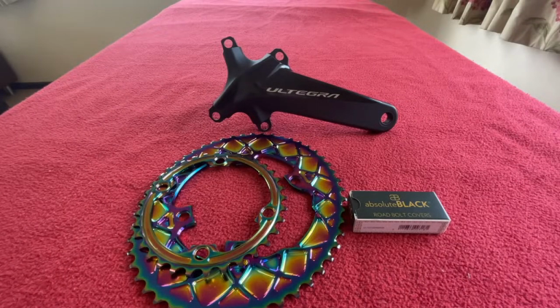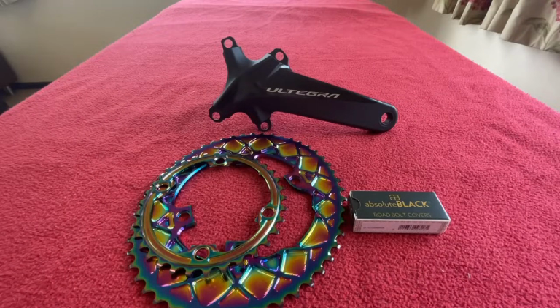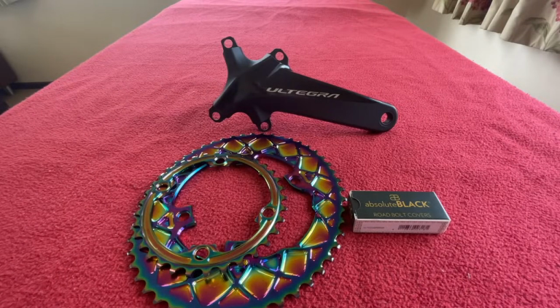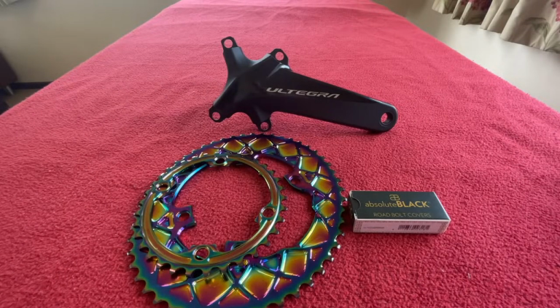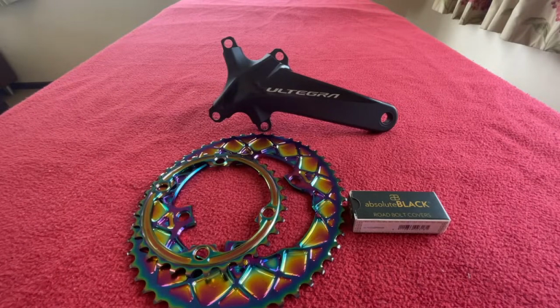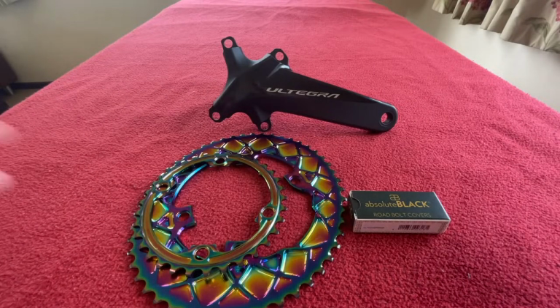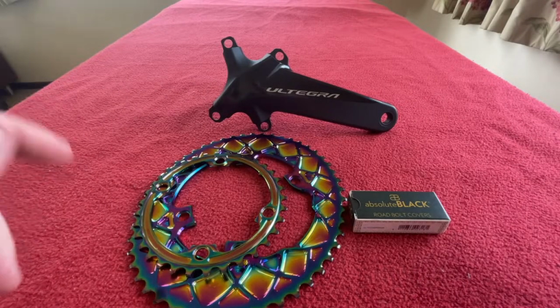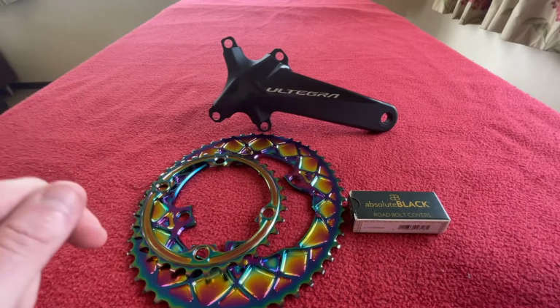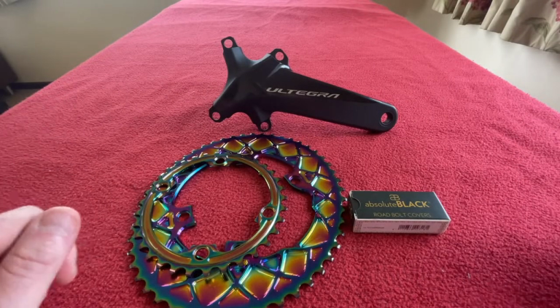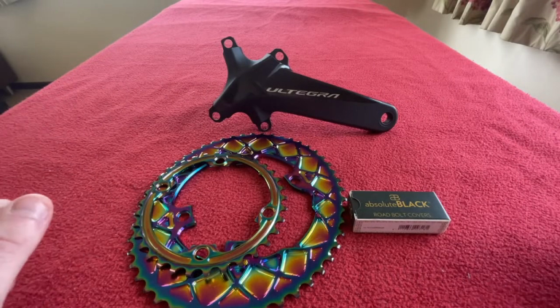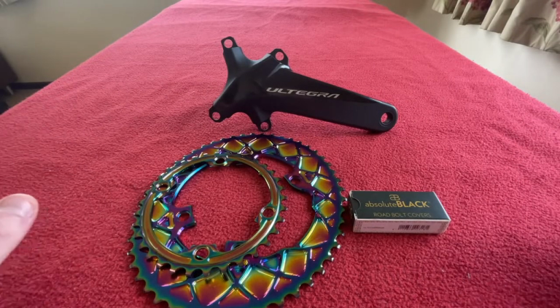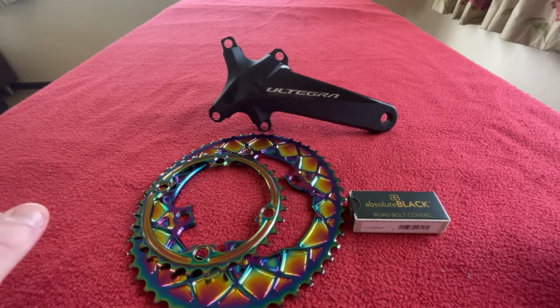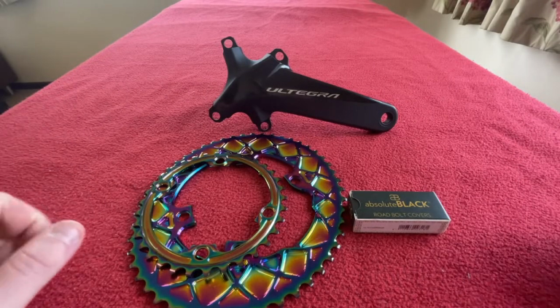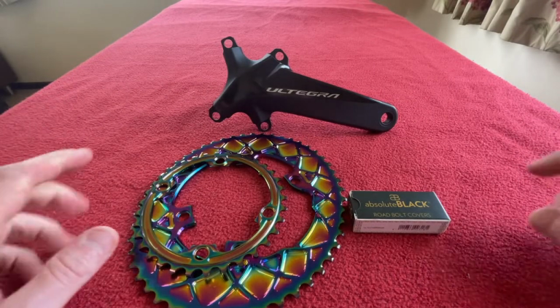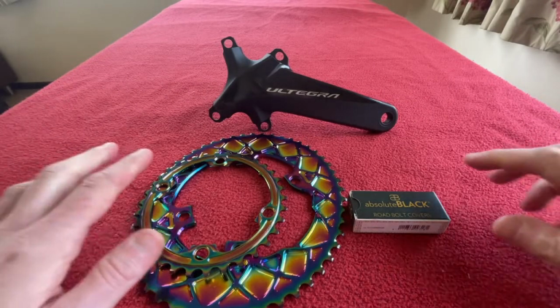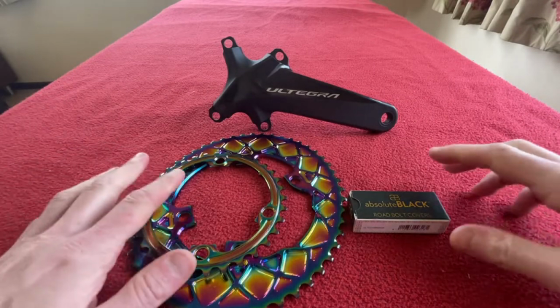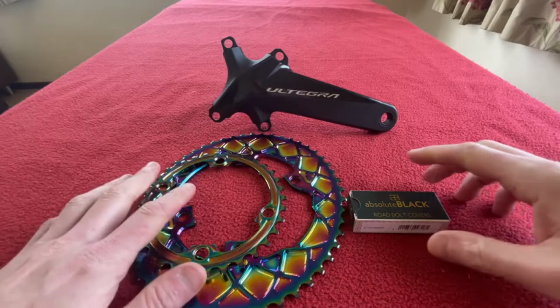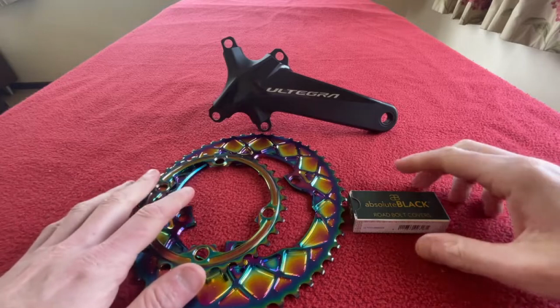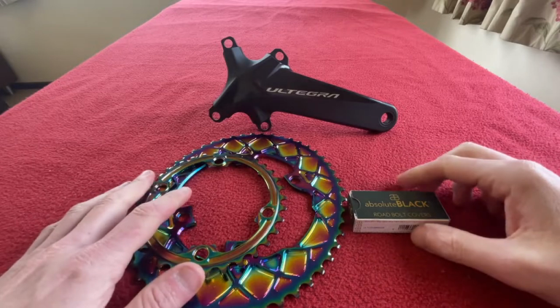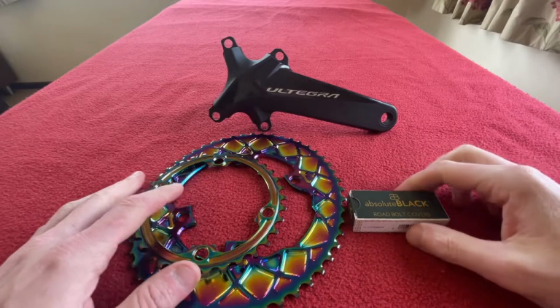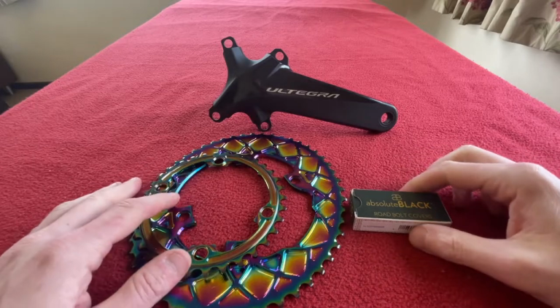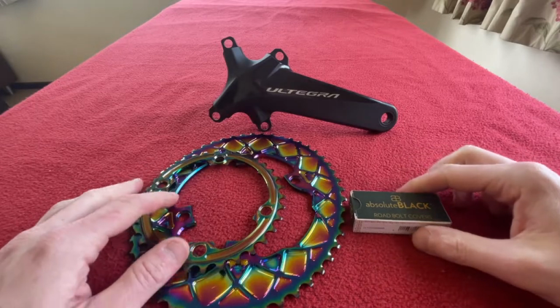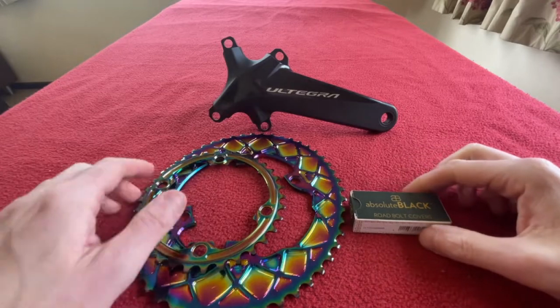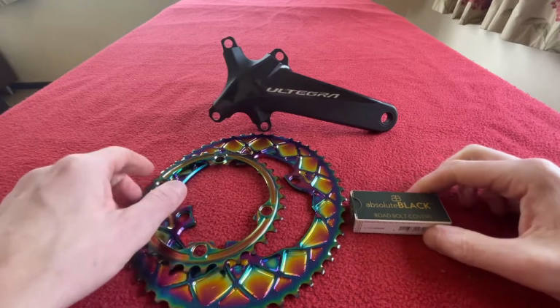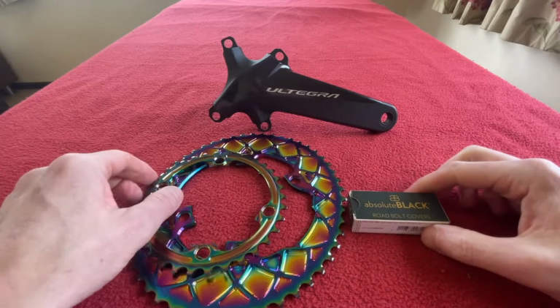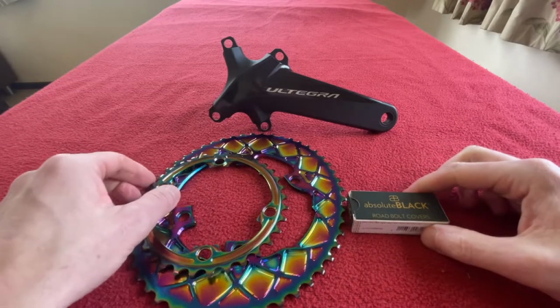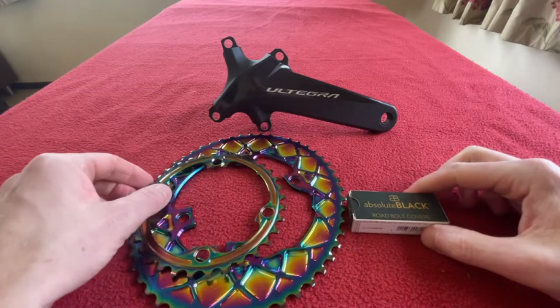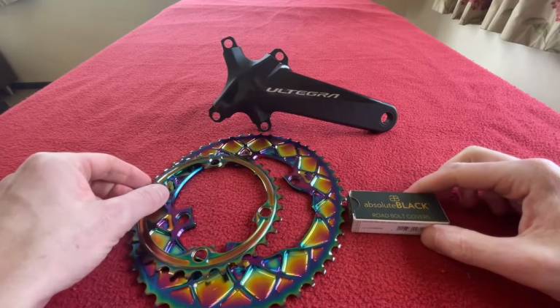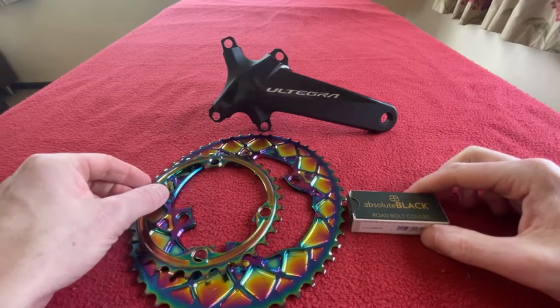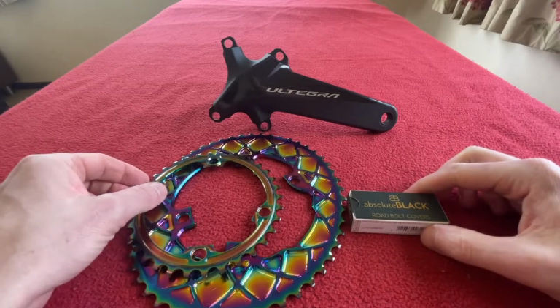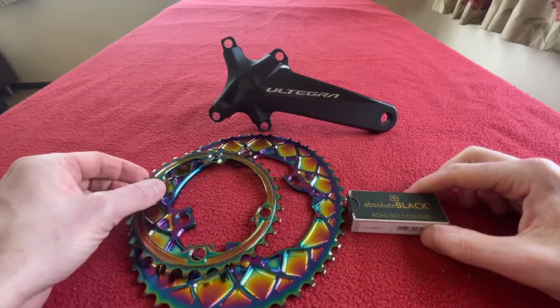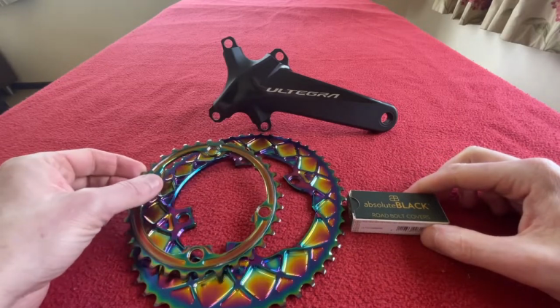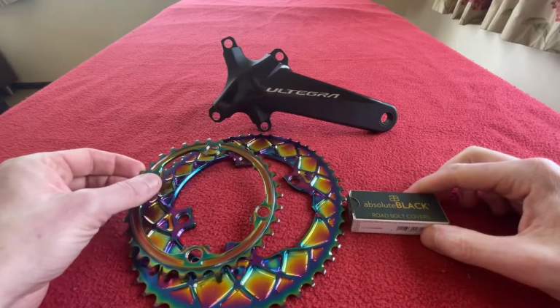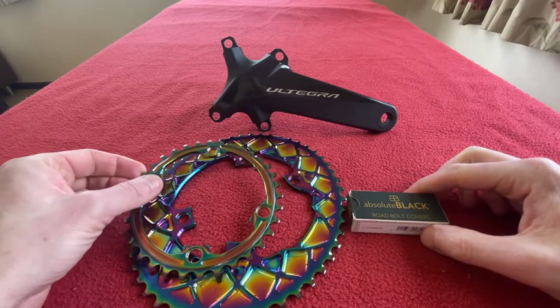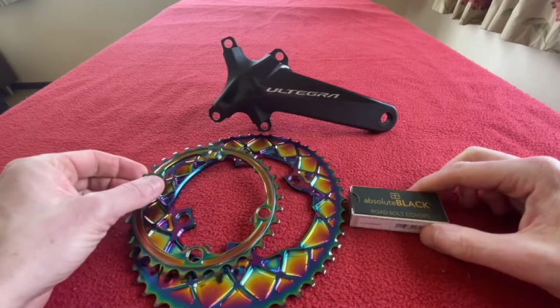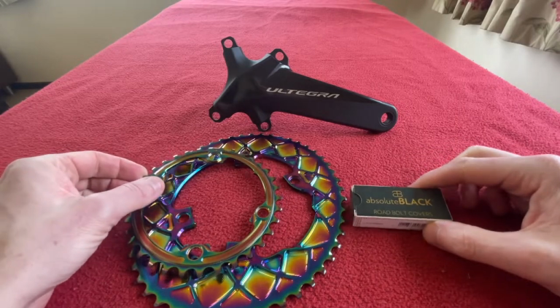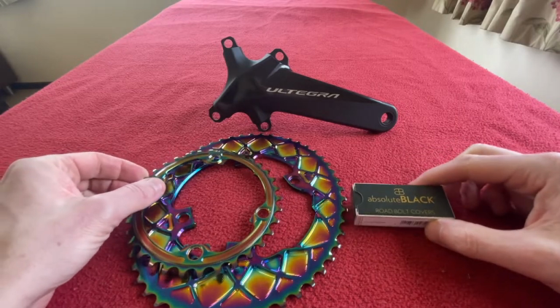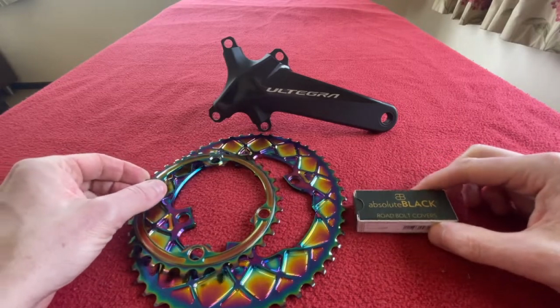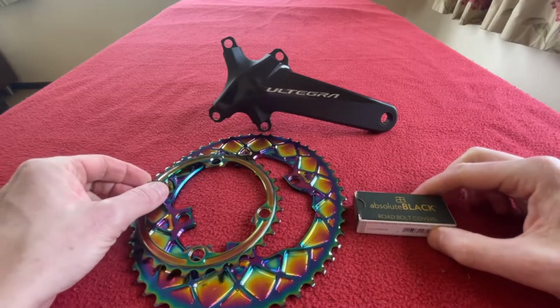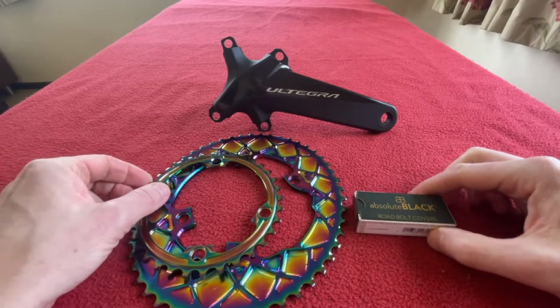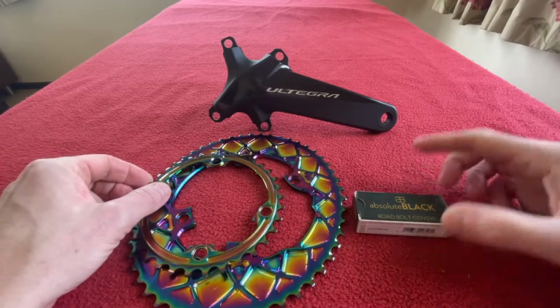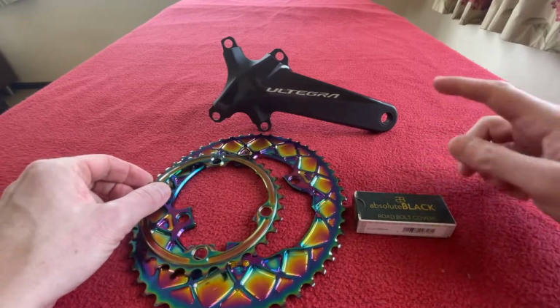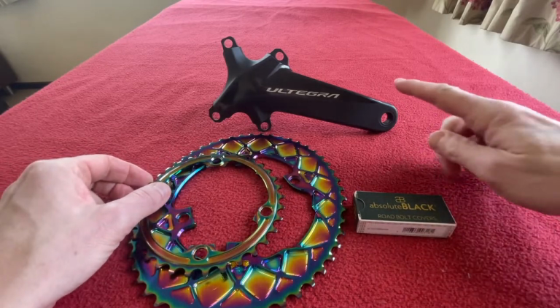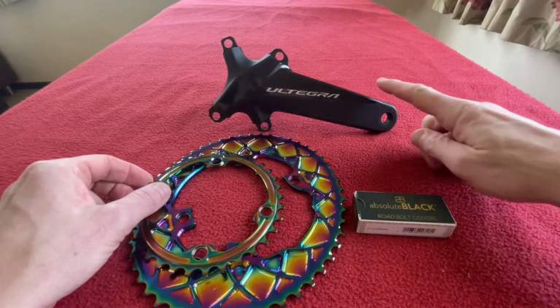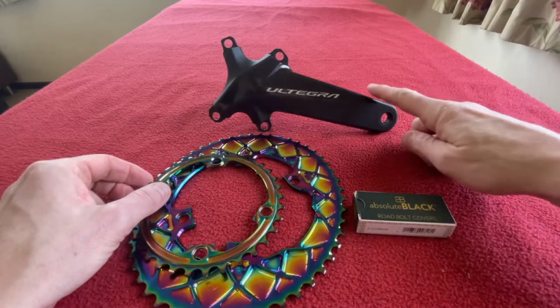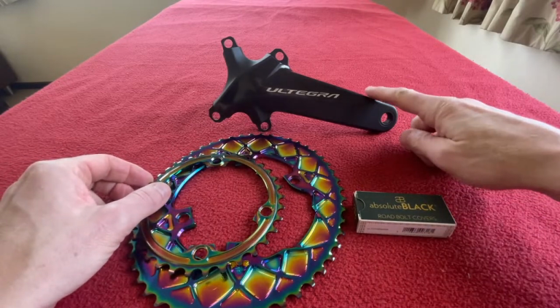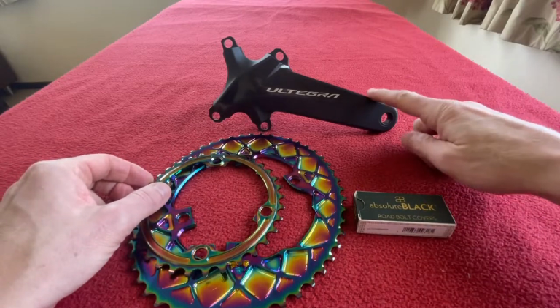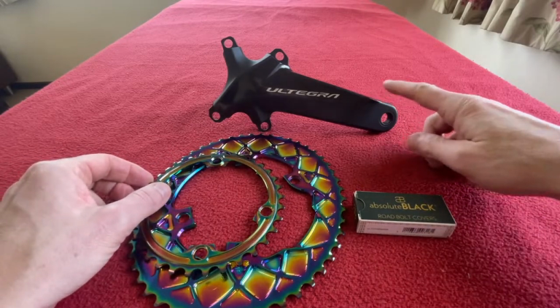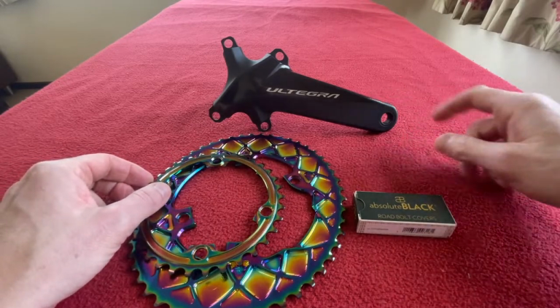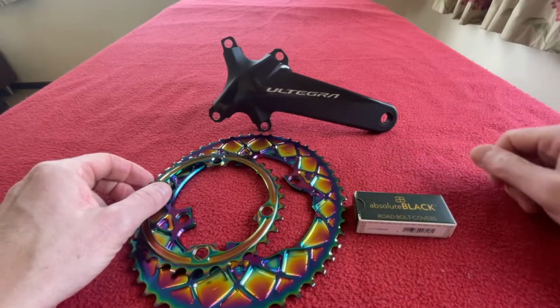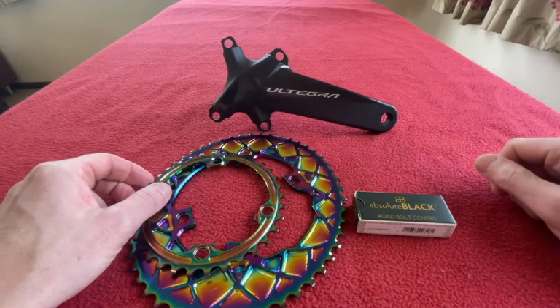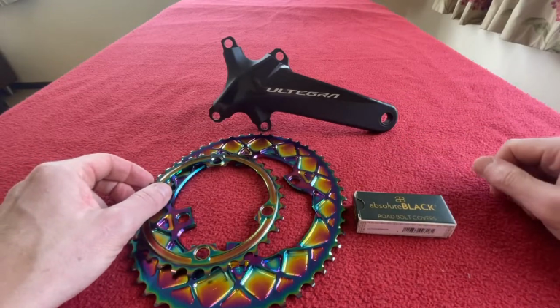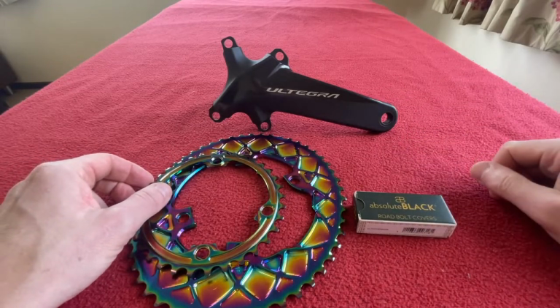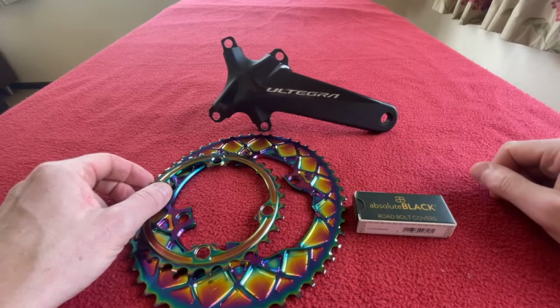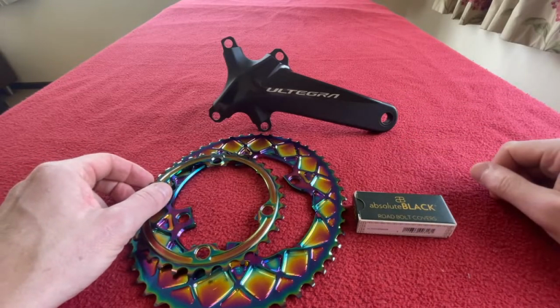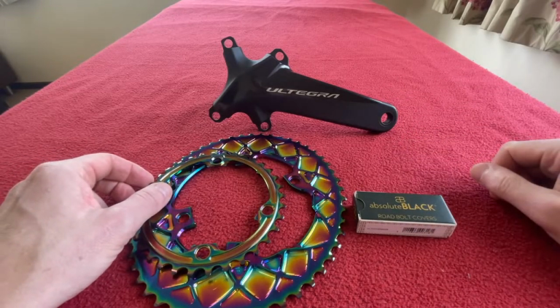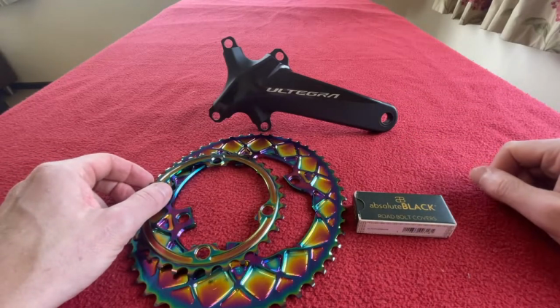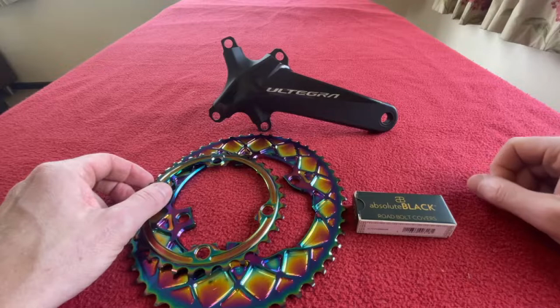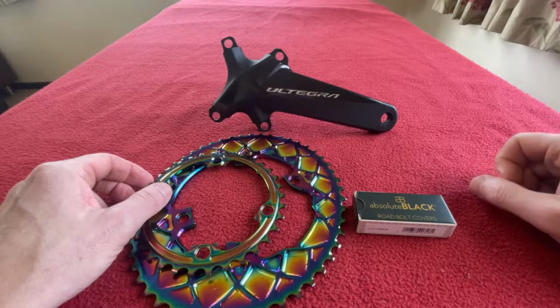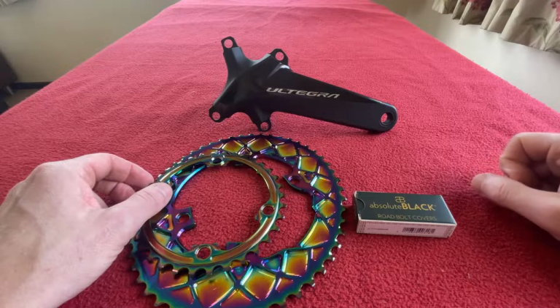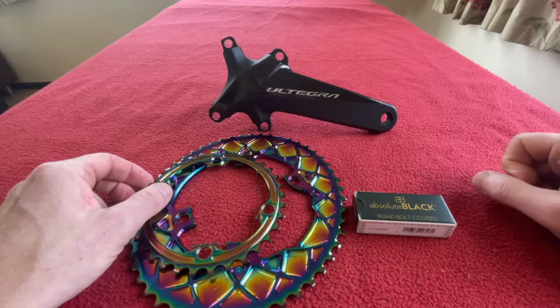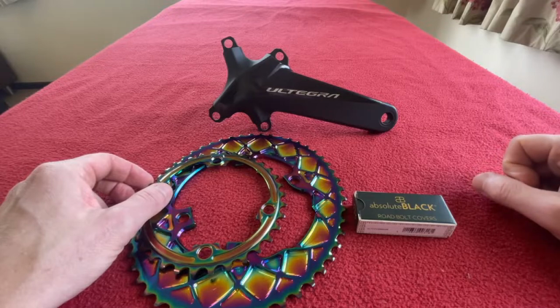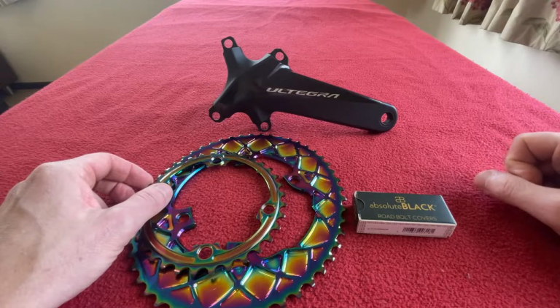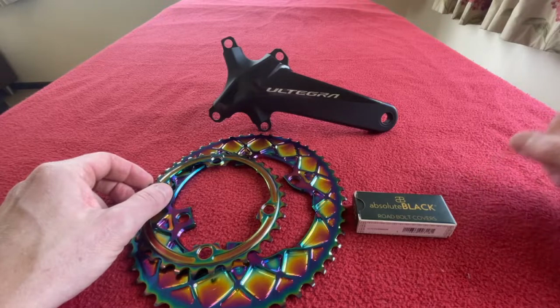Hi everyone, welcome to Karo's house. Today we're going to be putting the Absolute Black rainbow rings onto this Ultegra 8000 crank.